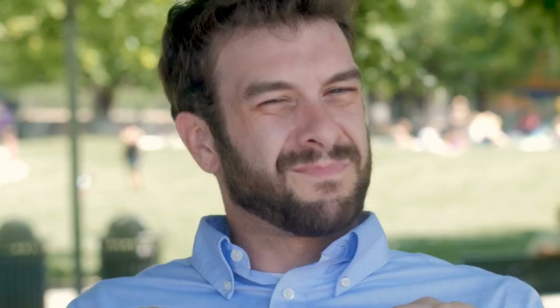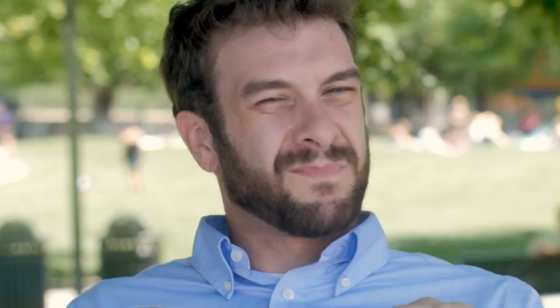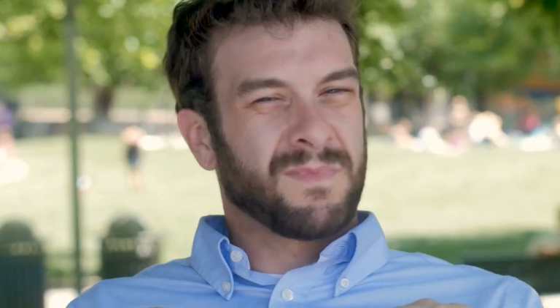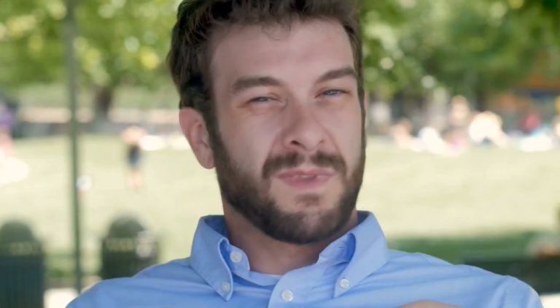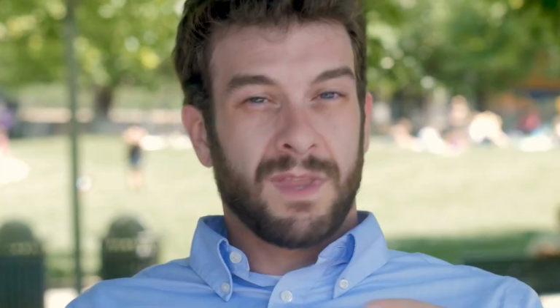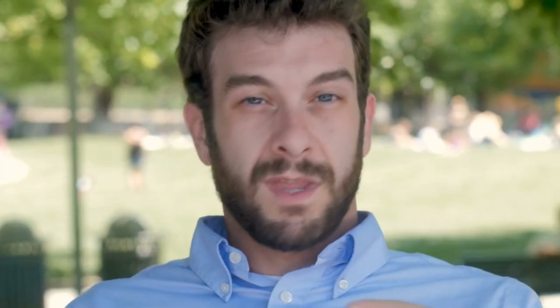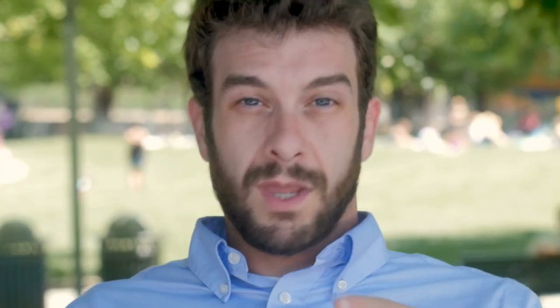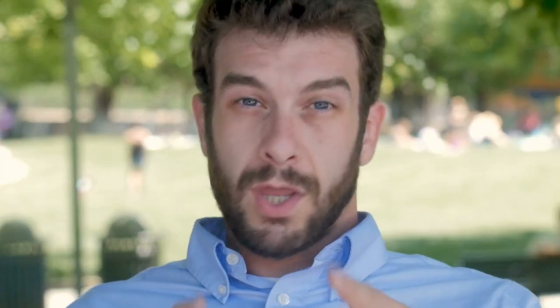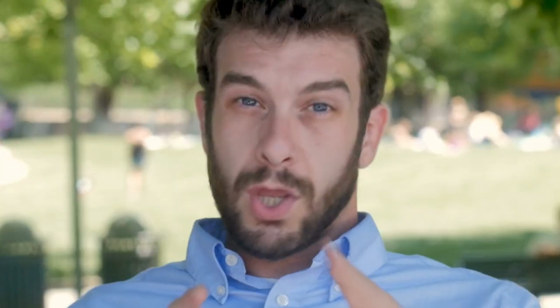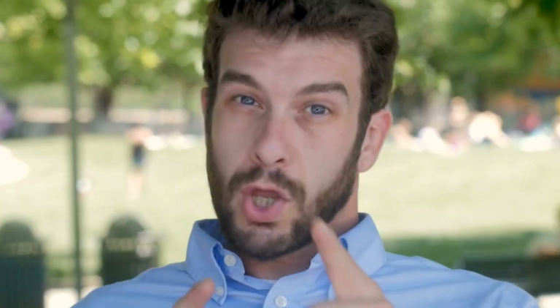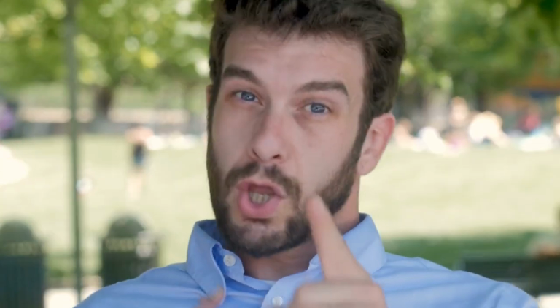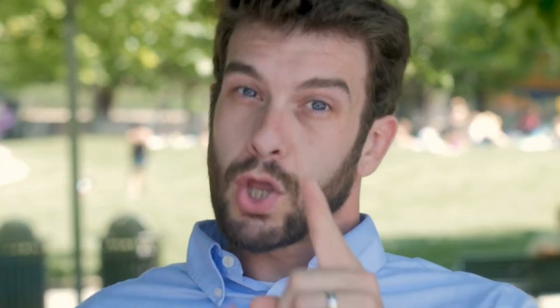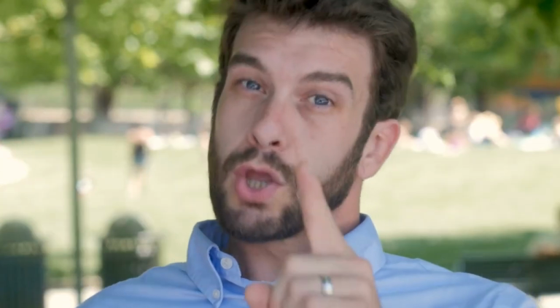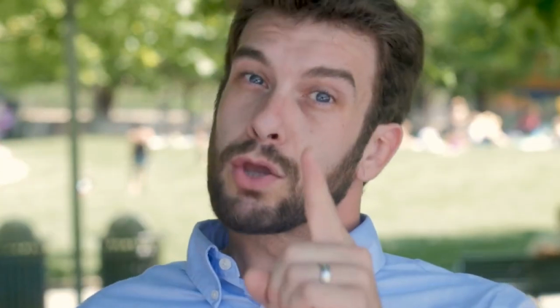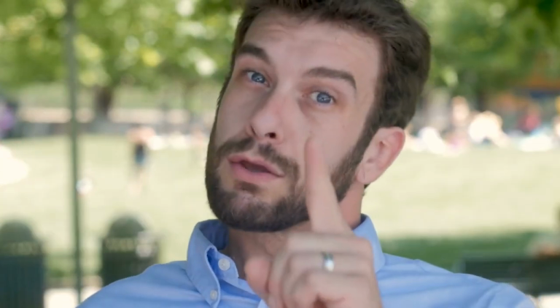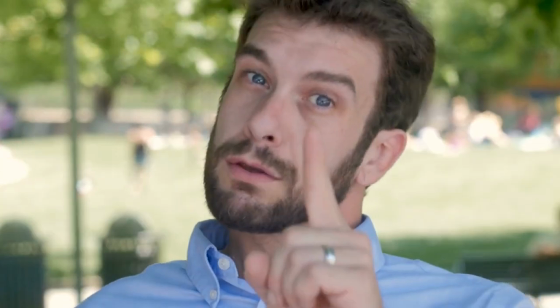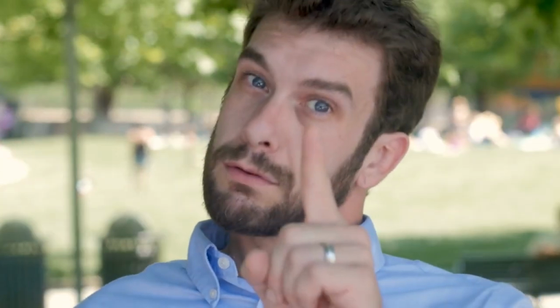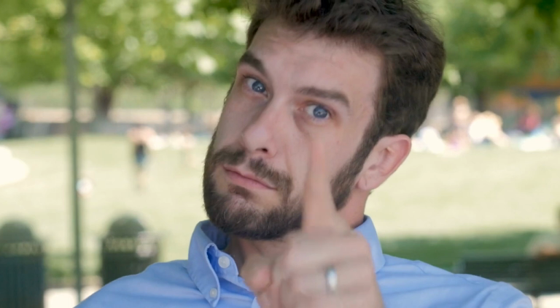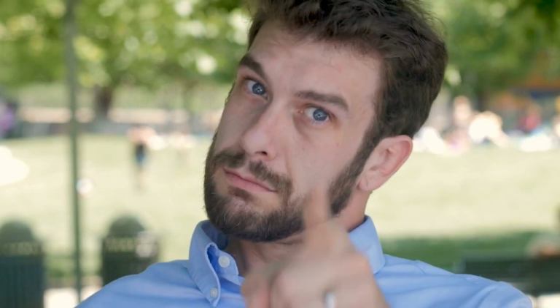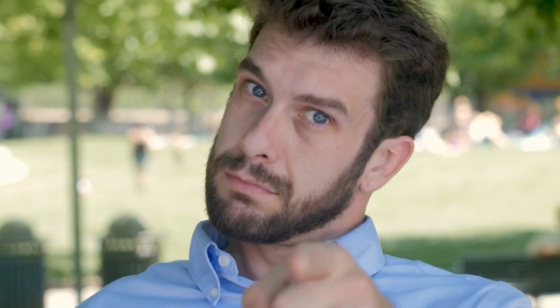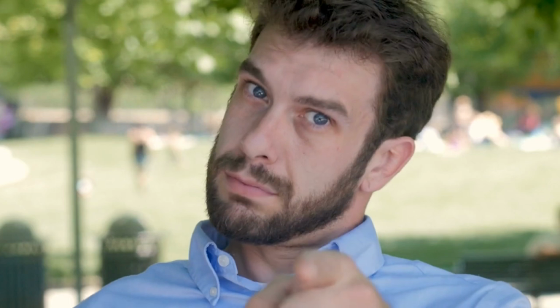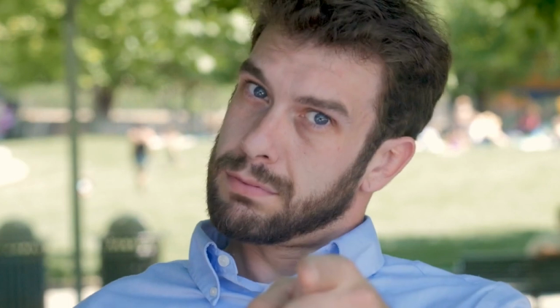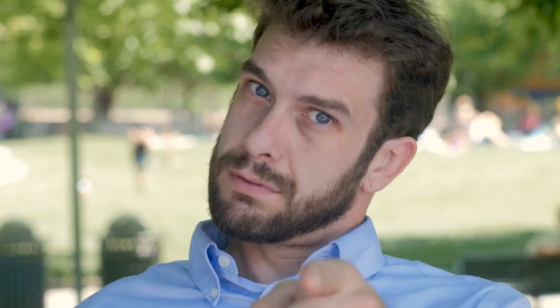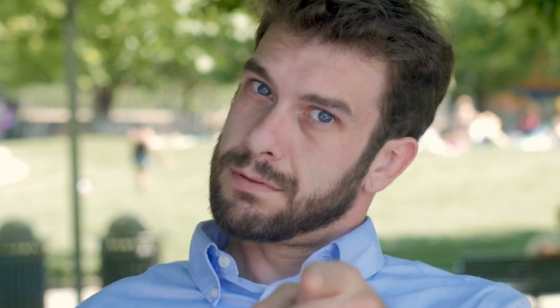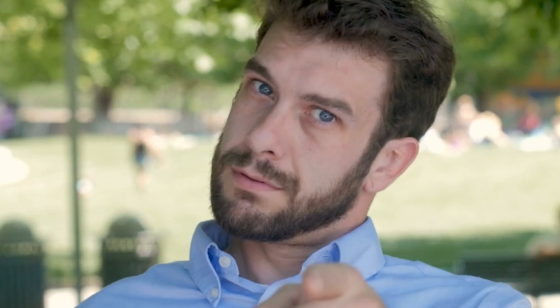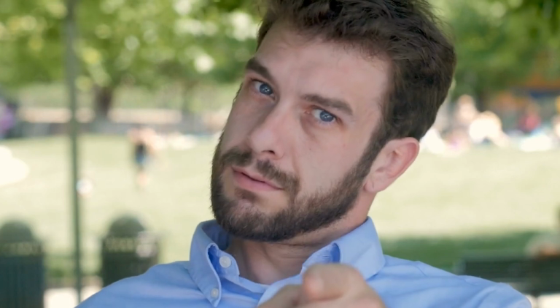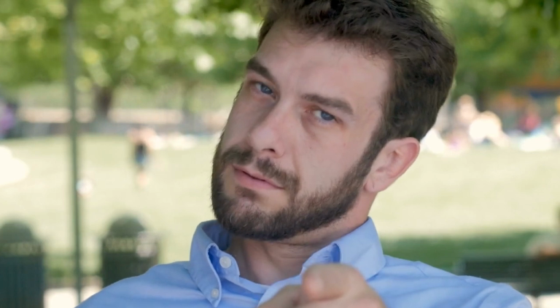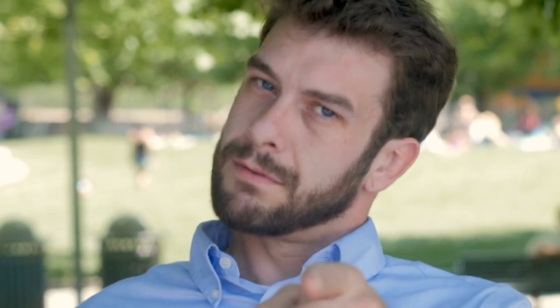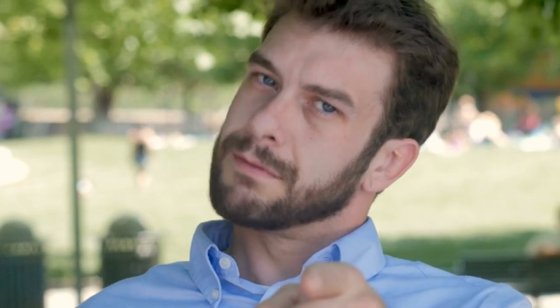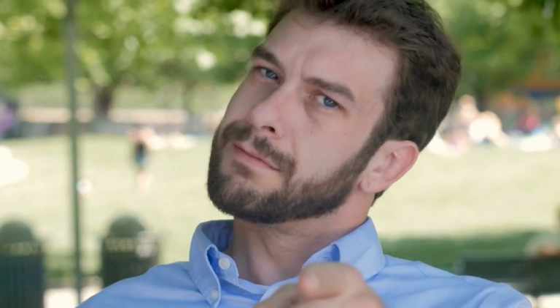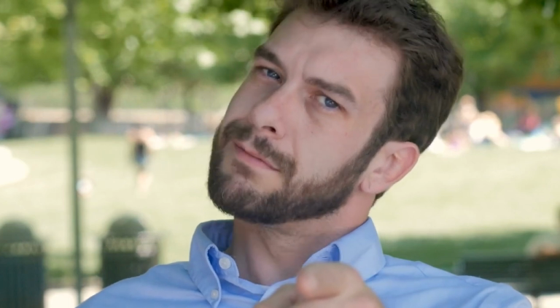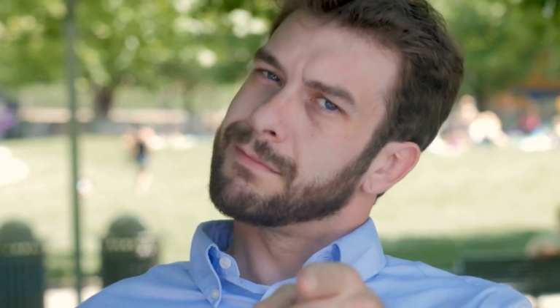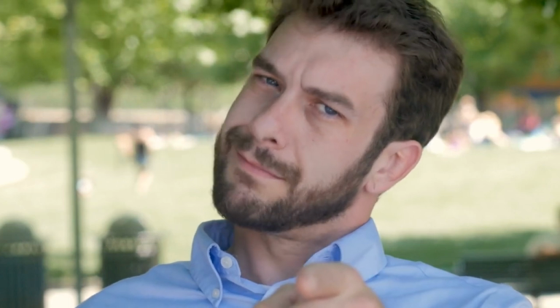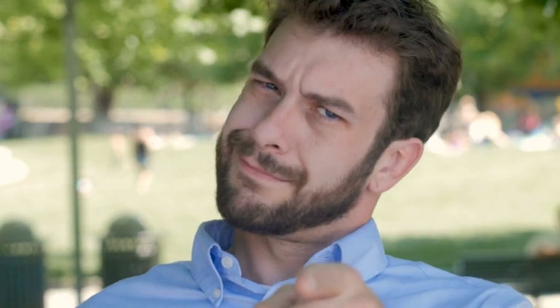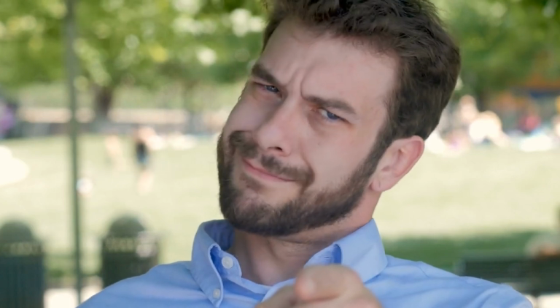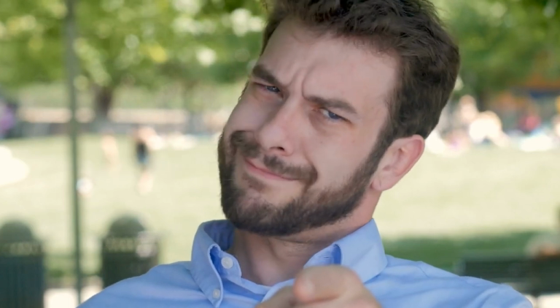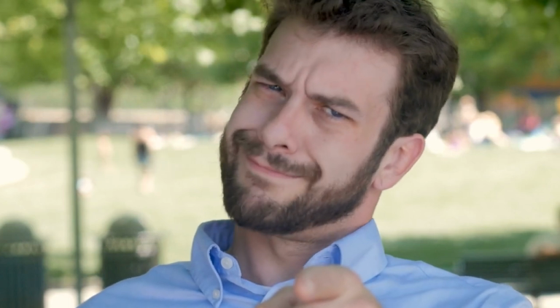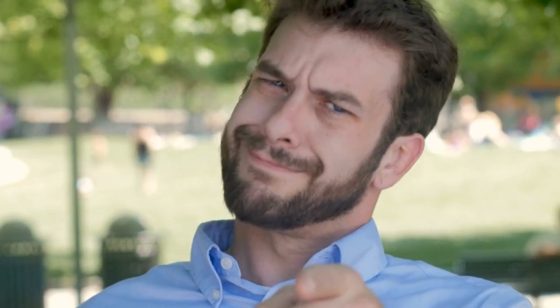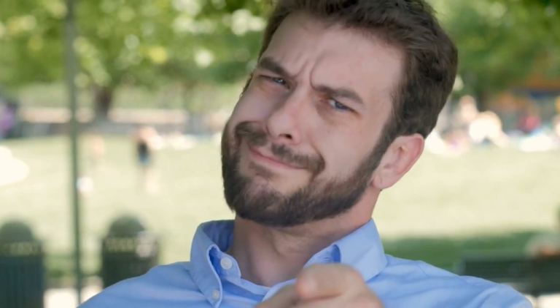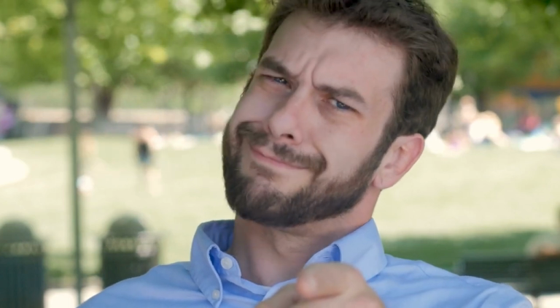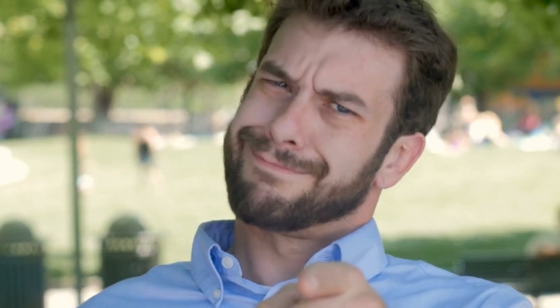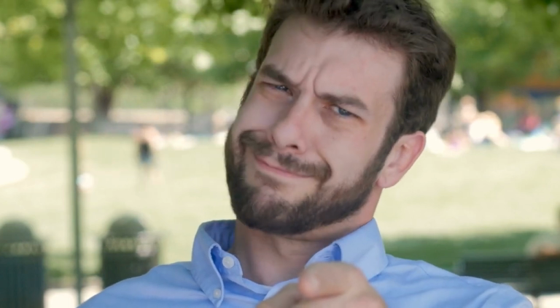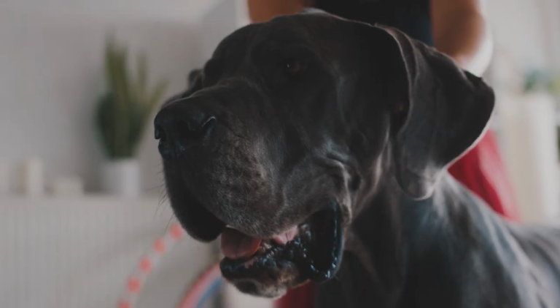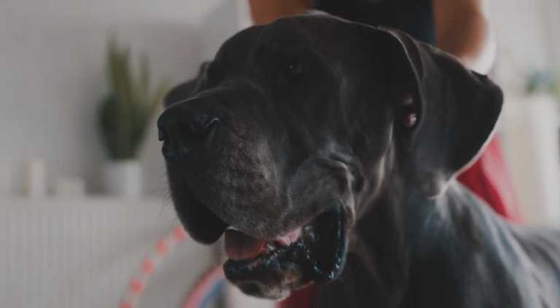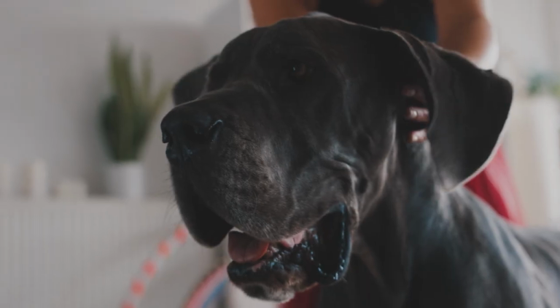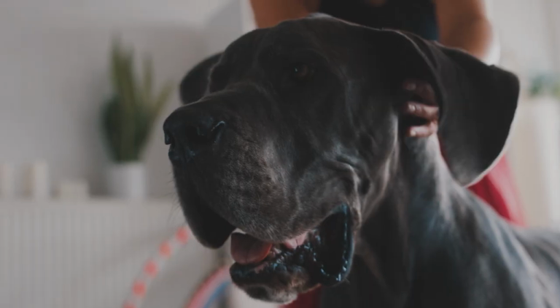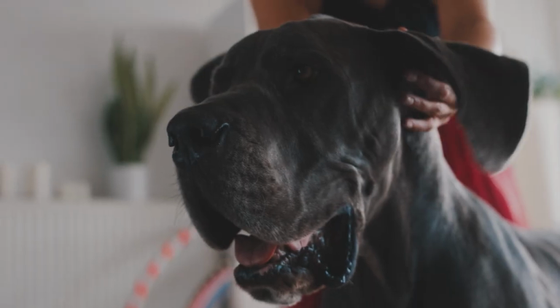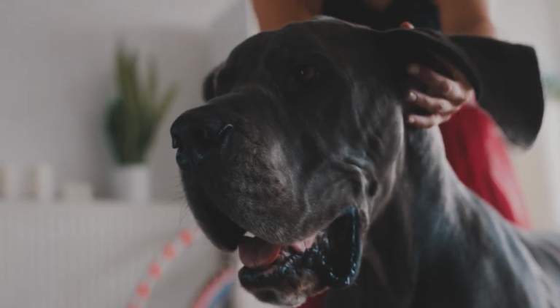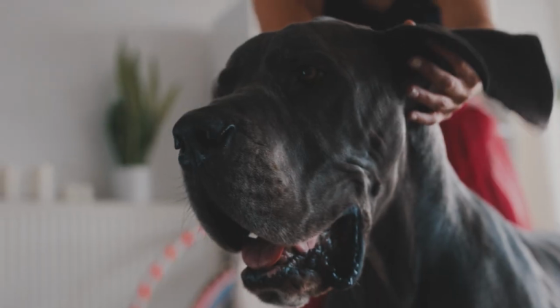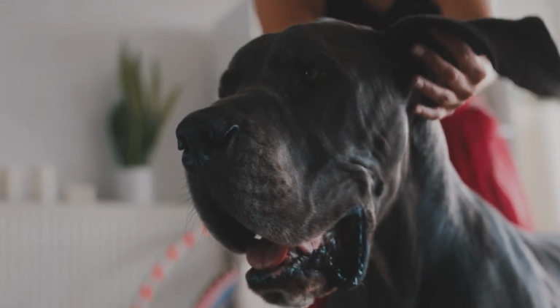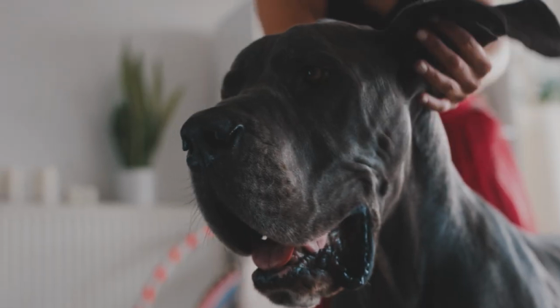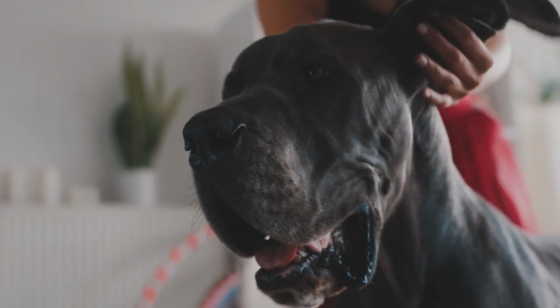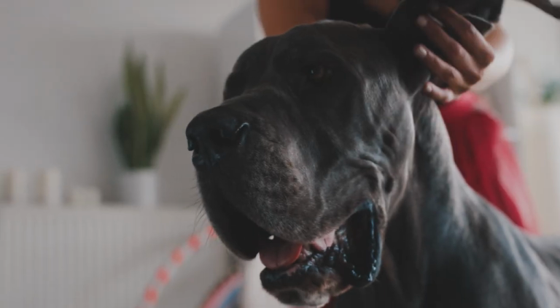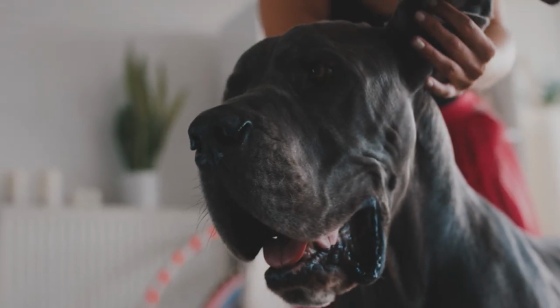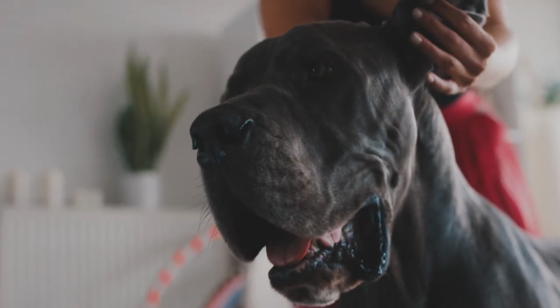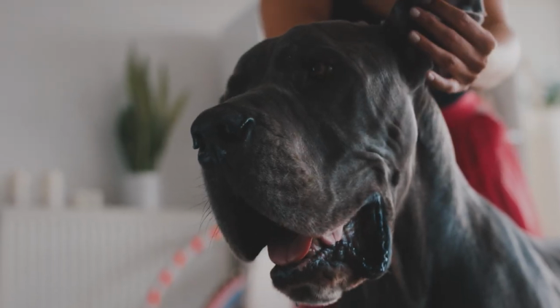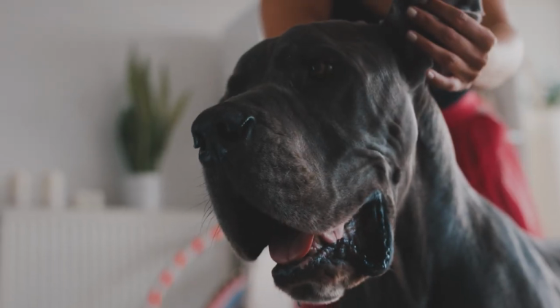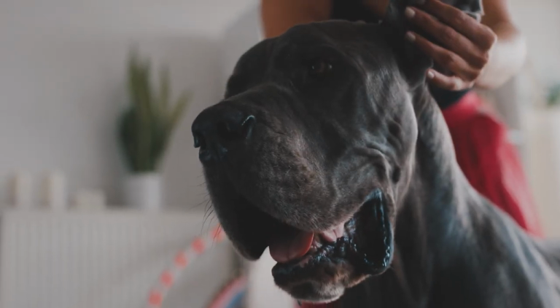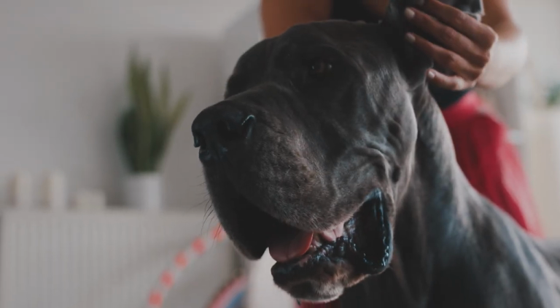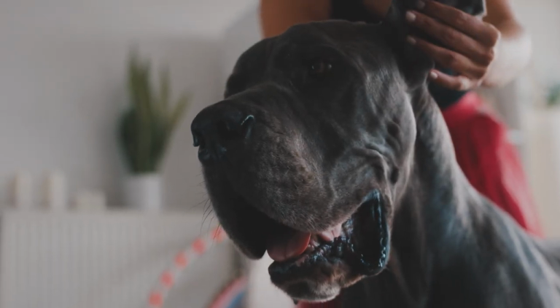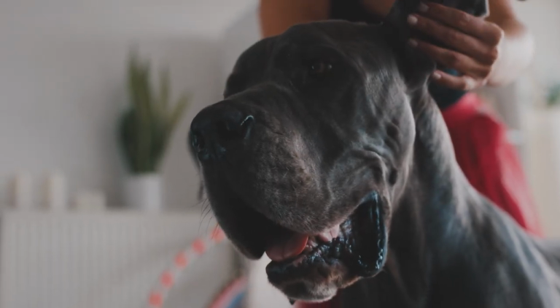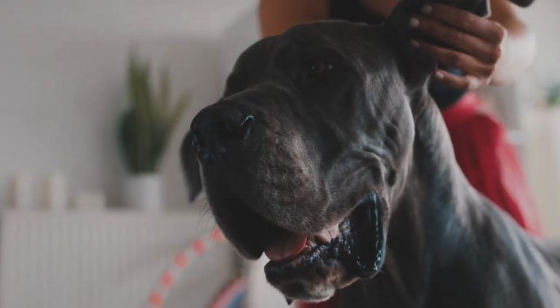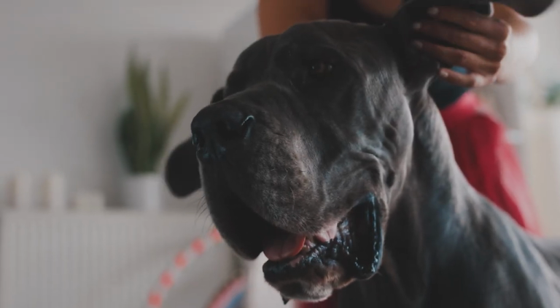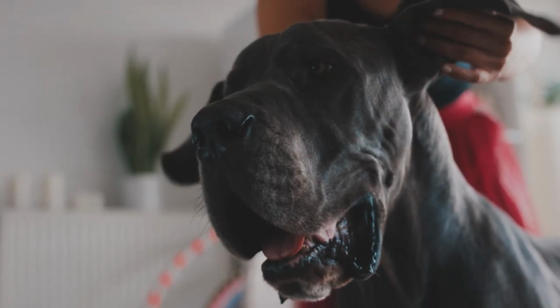So now you know the major pros and cons of Great Danes and can make a more informed decision on whether one of these wonderful dogs is right for your home.